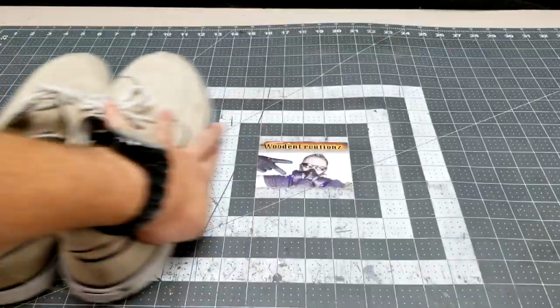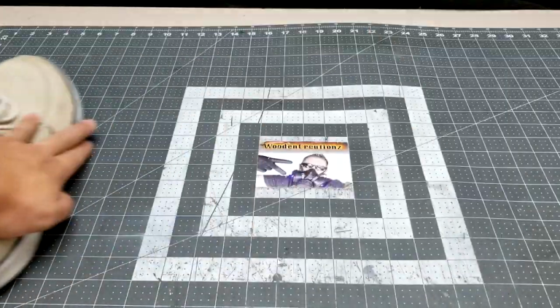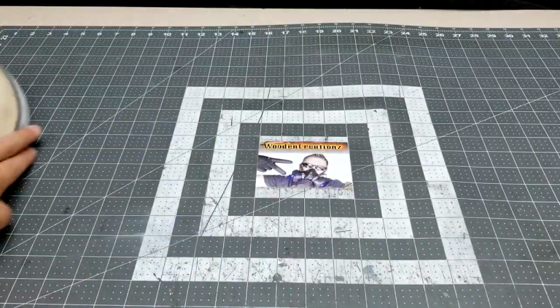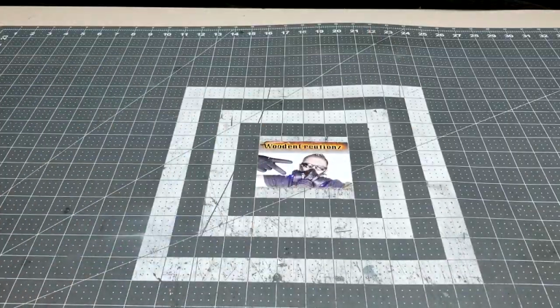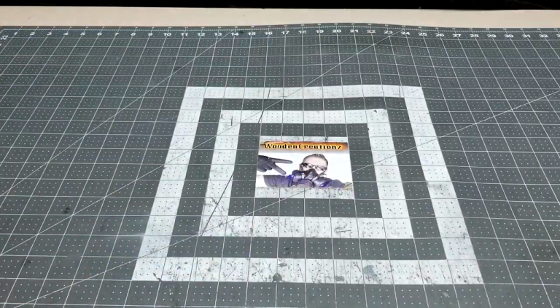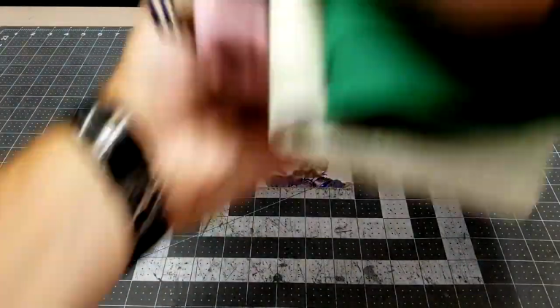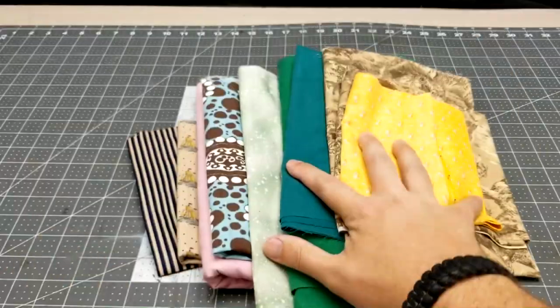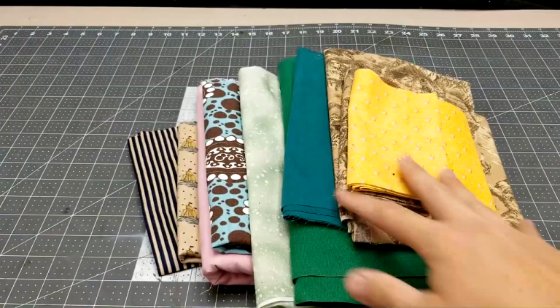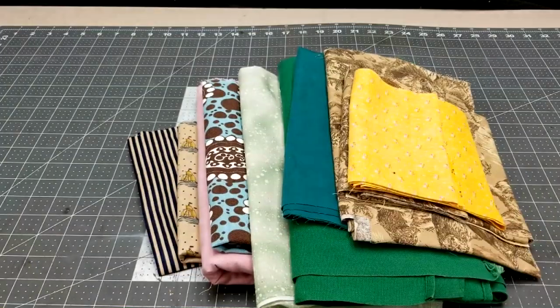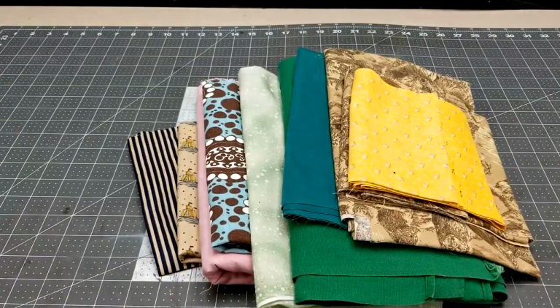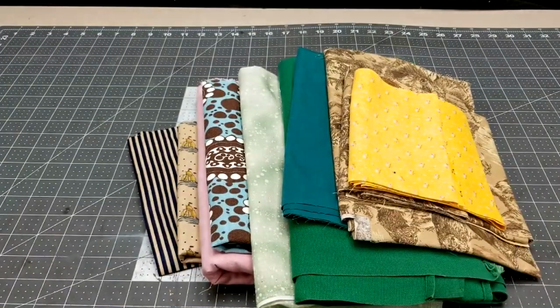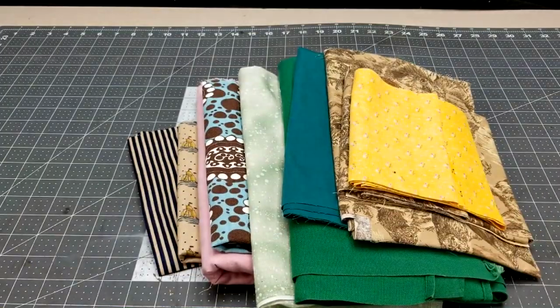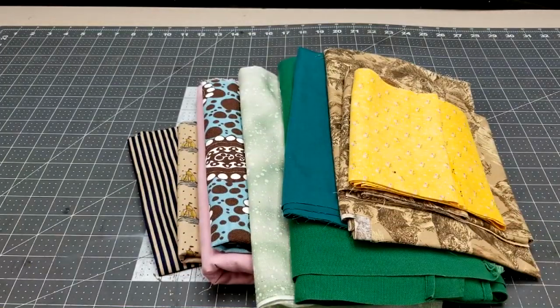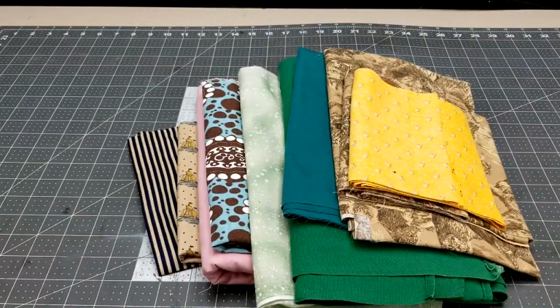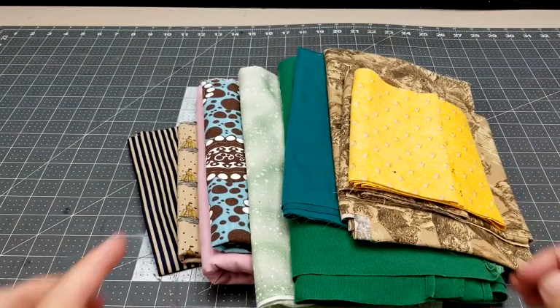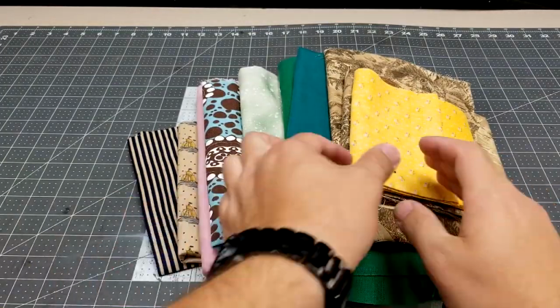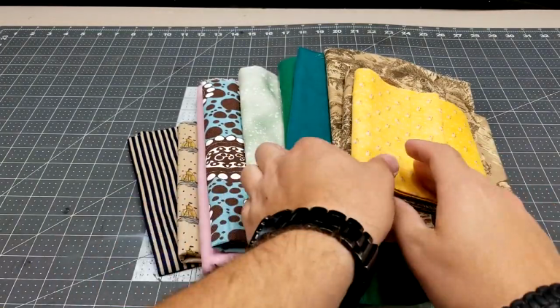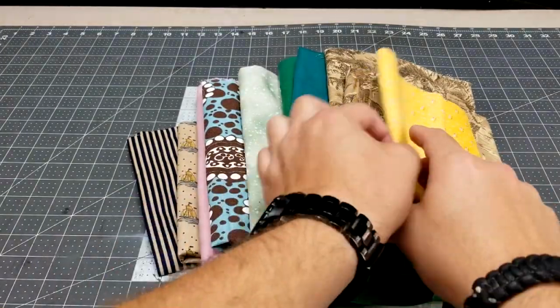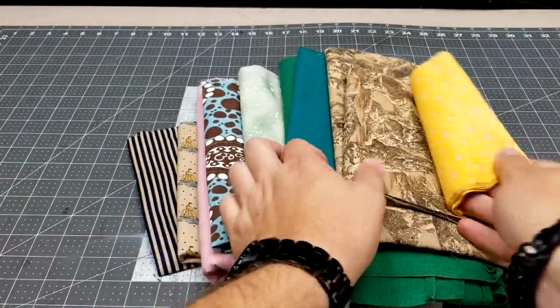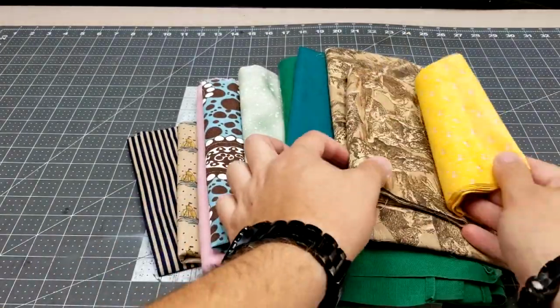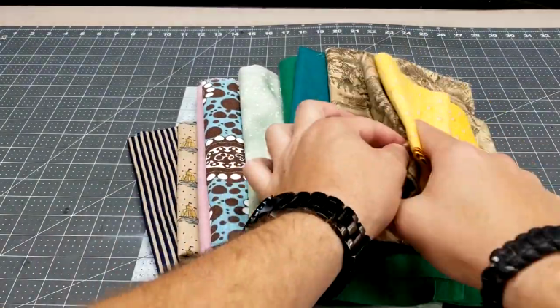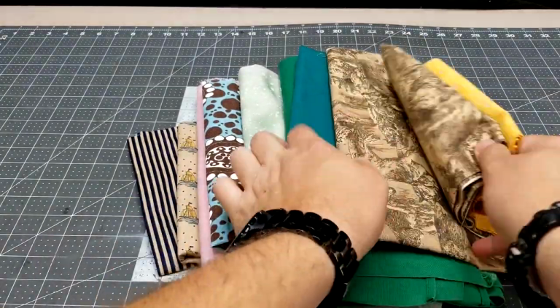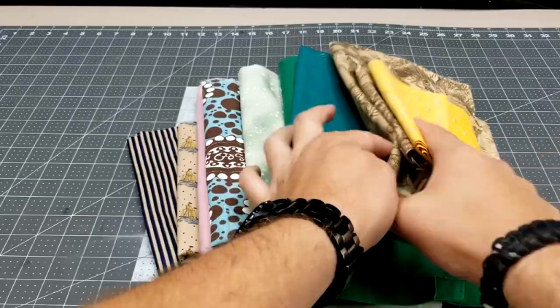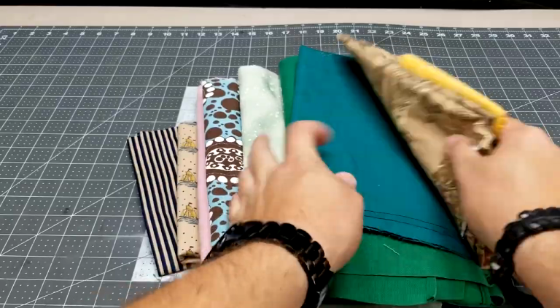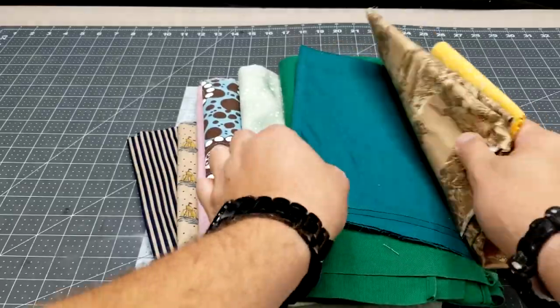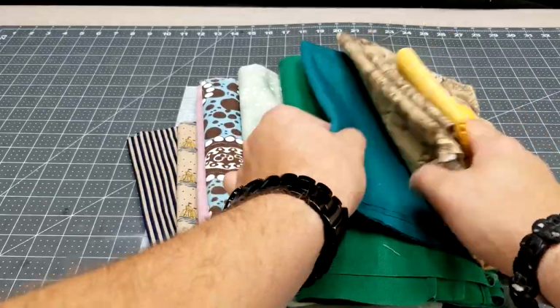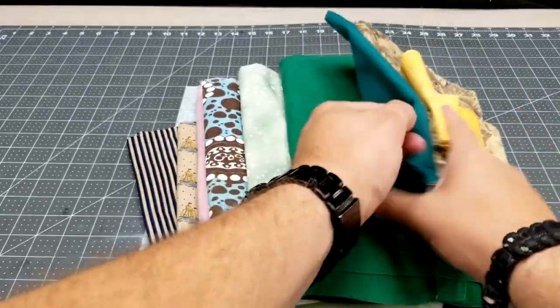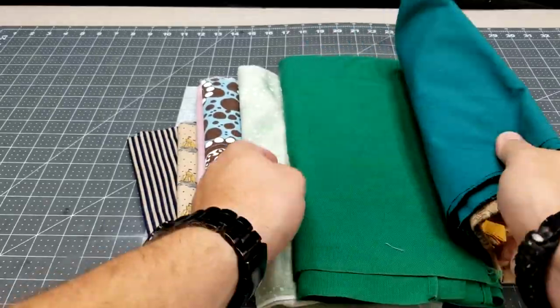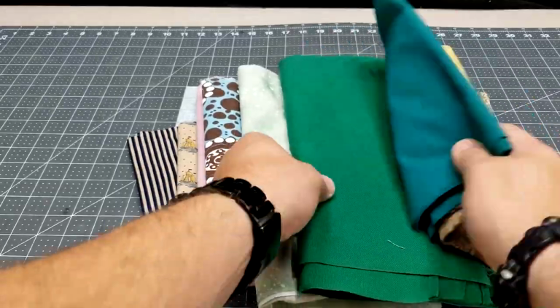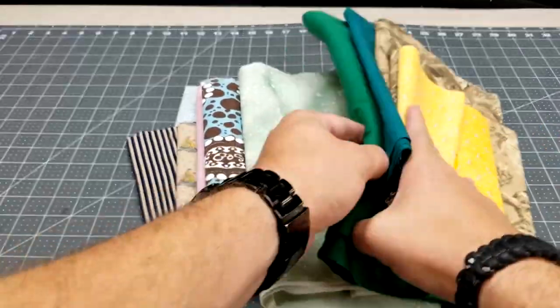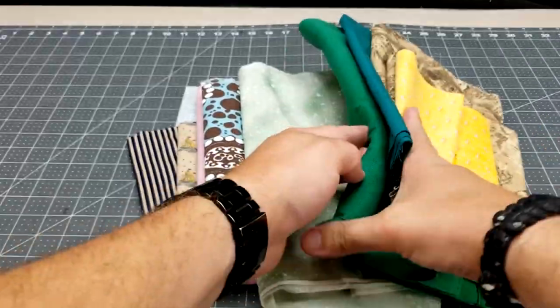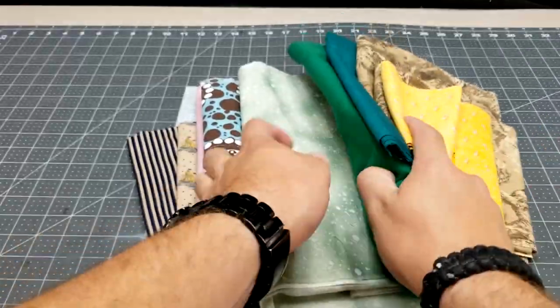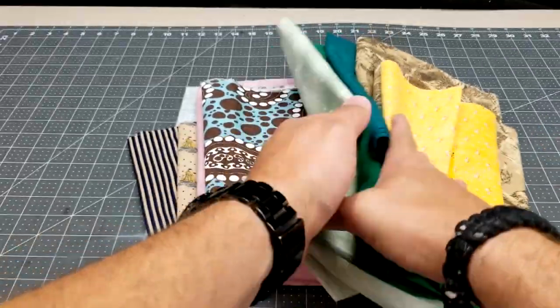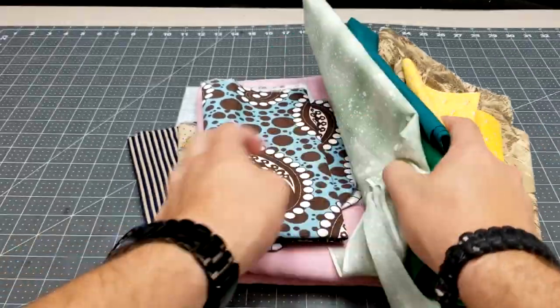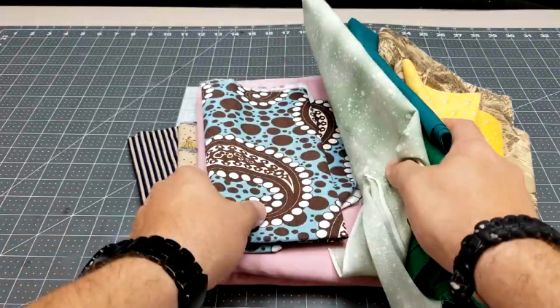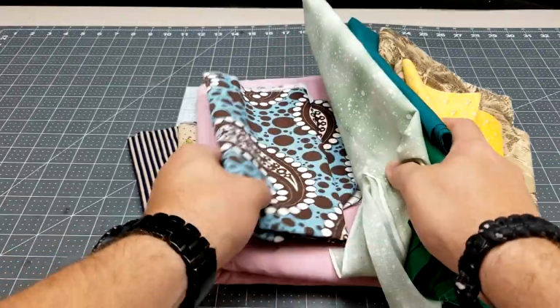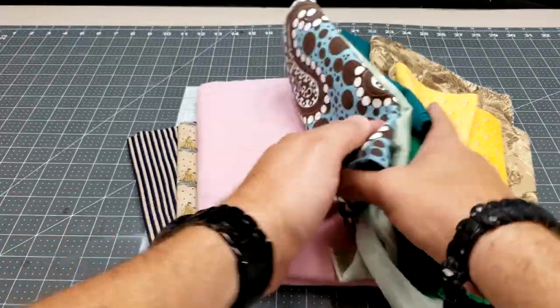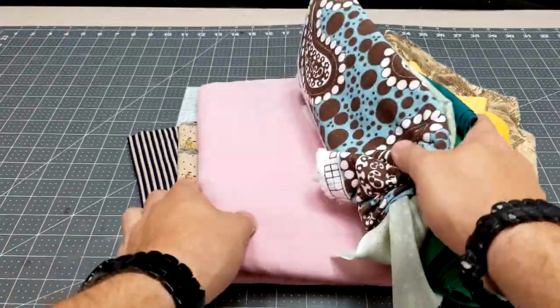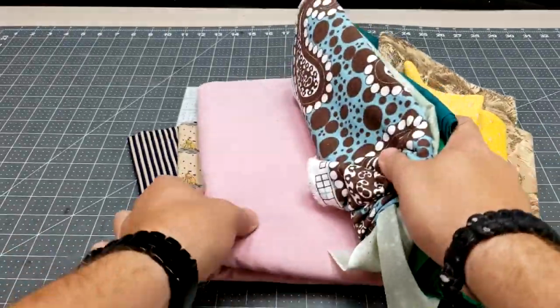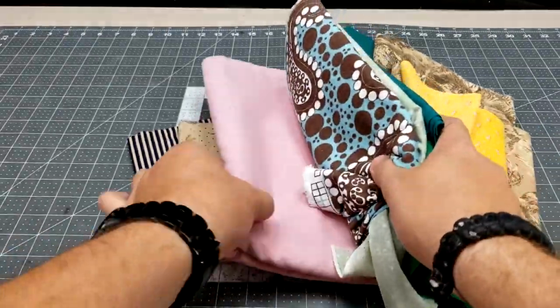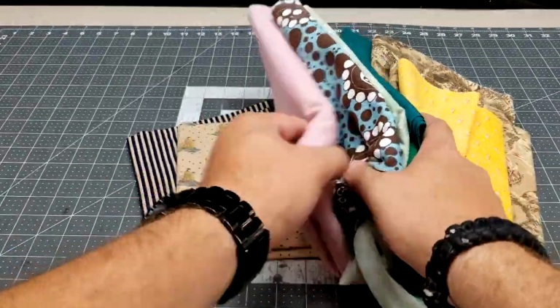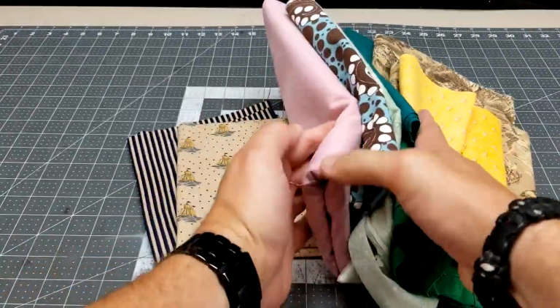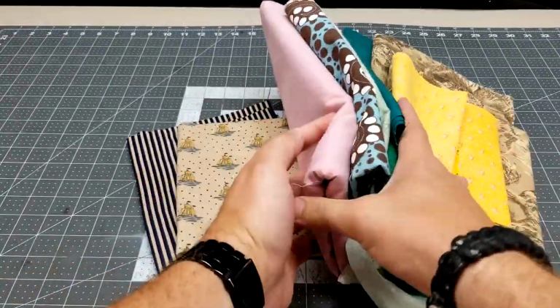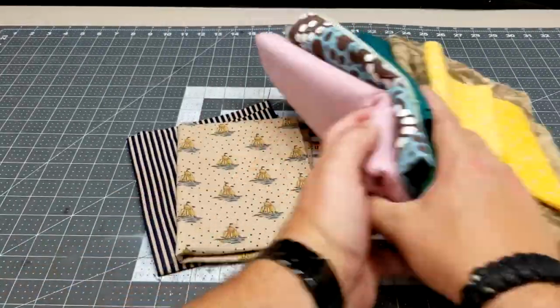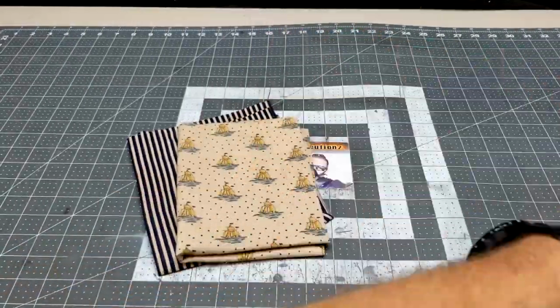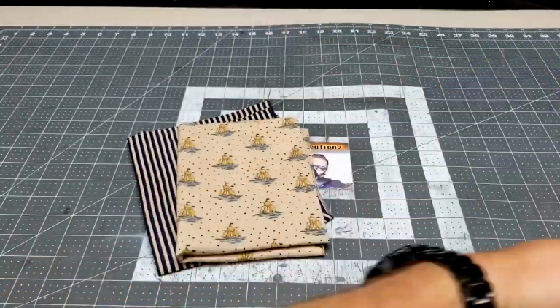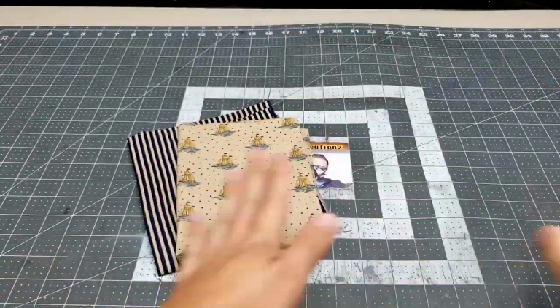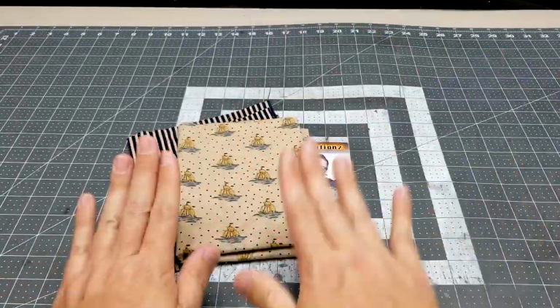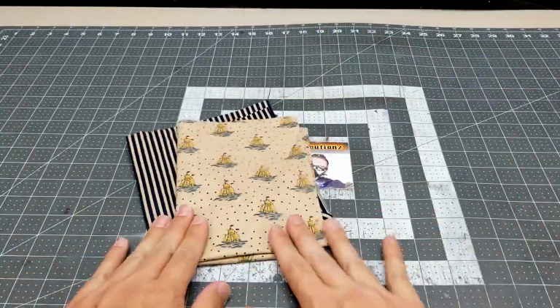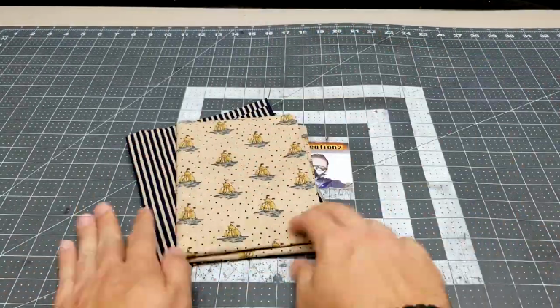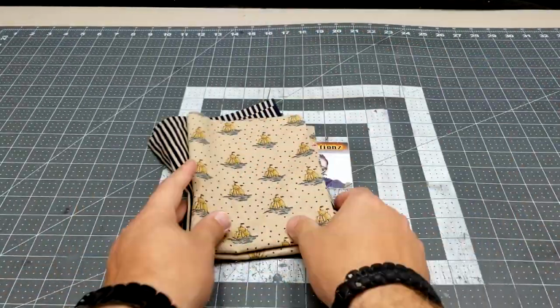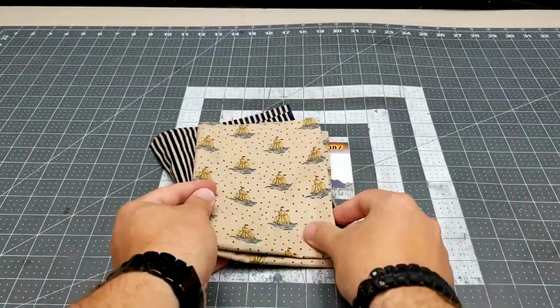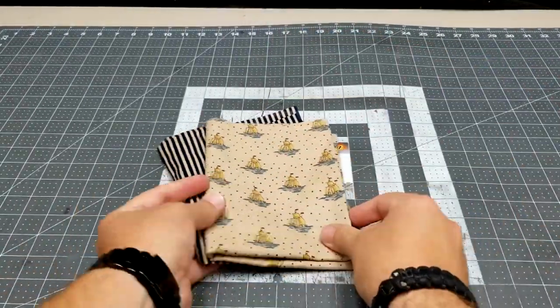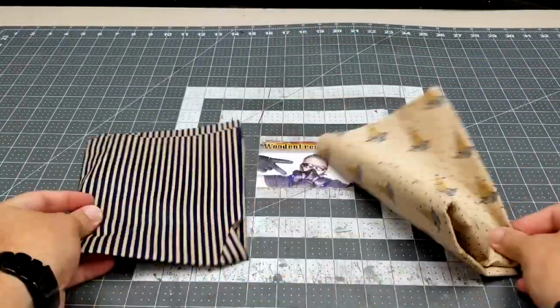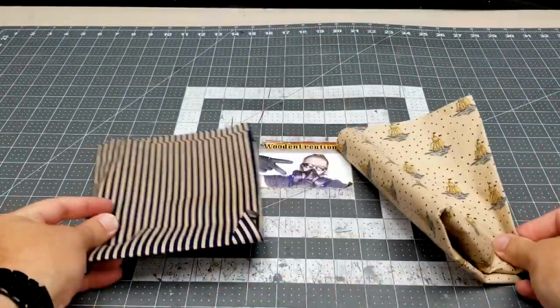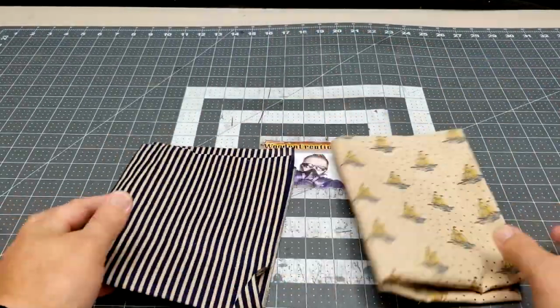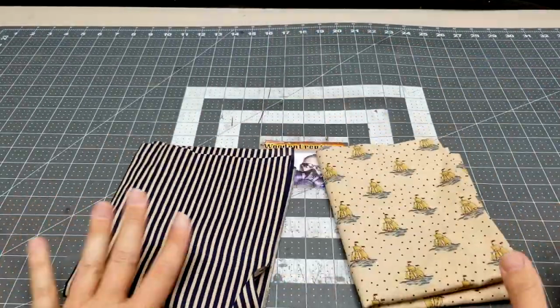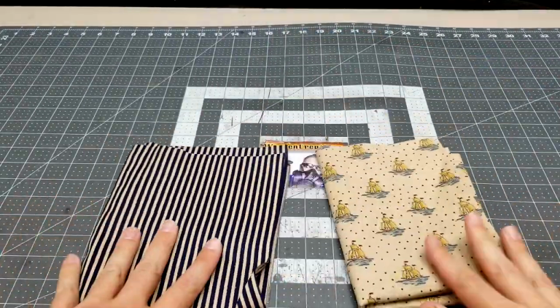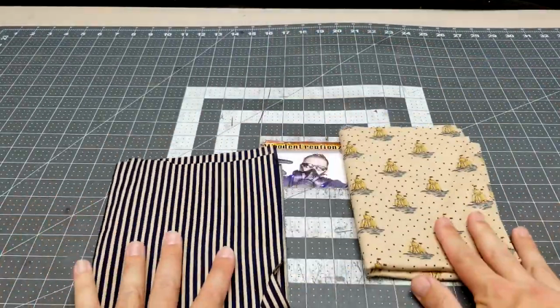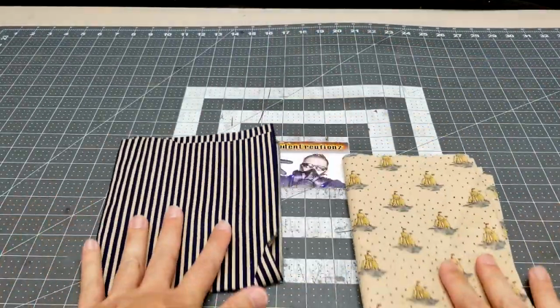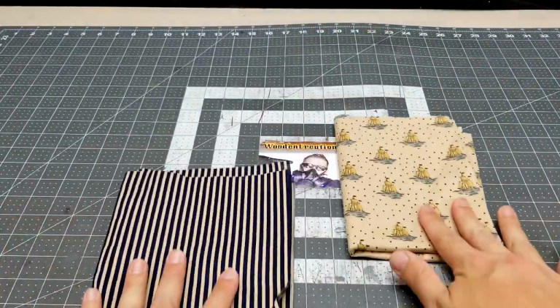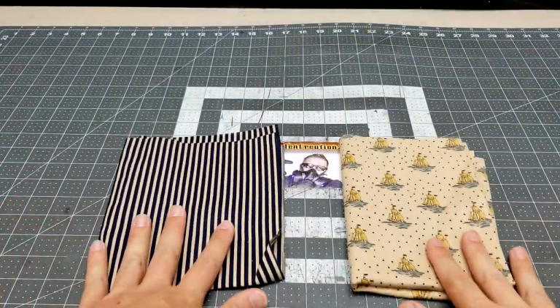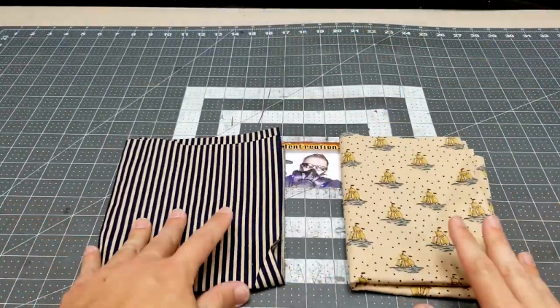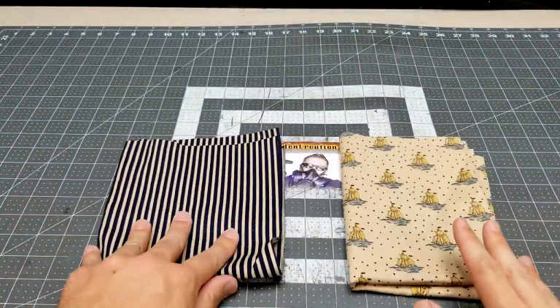I could buy a new pair of shoes, but today I'm going to show you how to save some money and make your own. I think we need something gaudy and sassy.